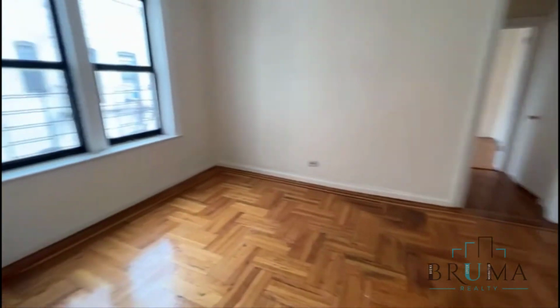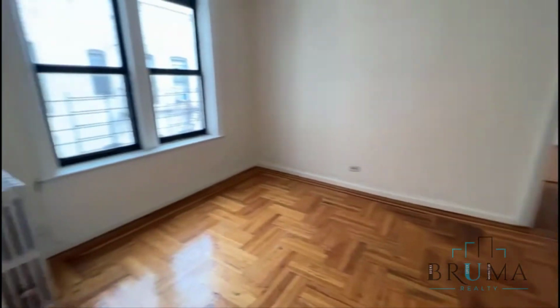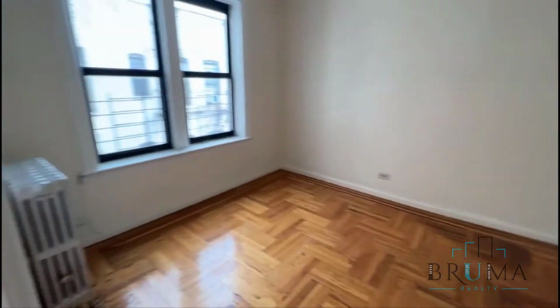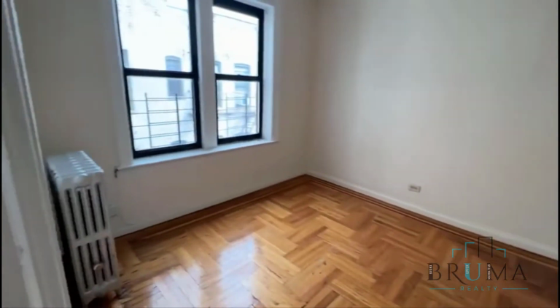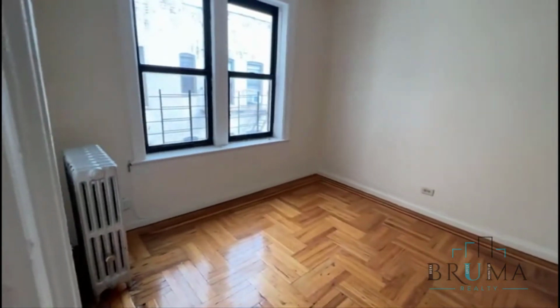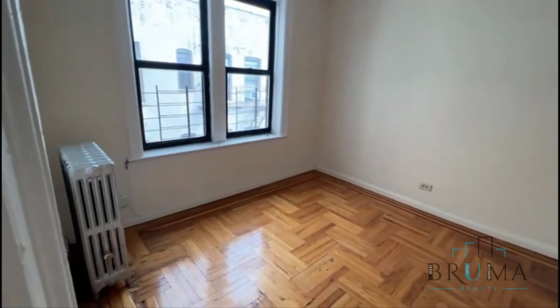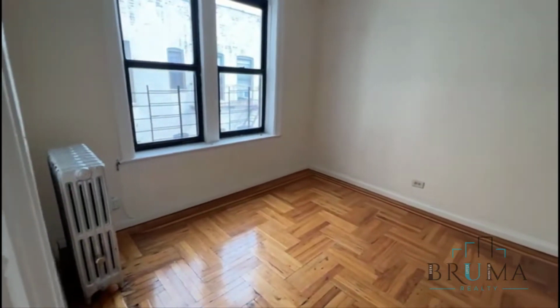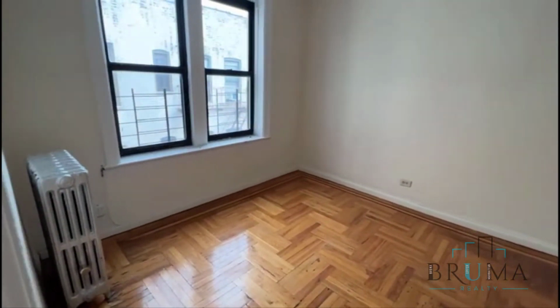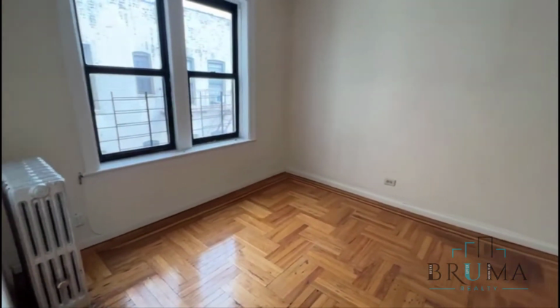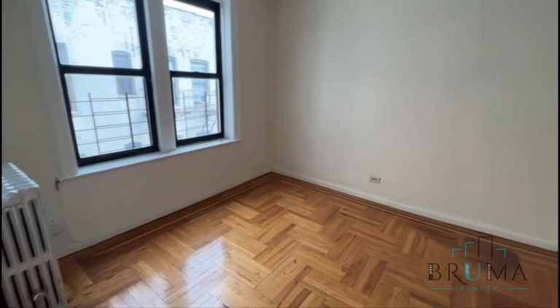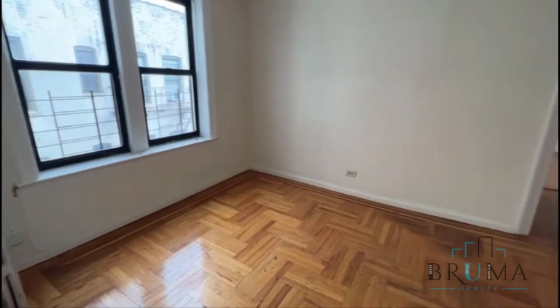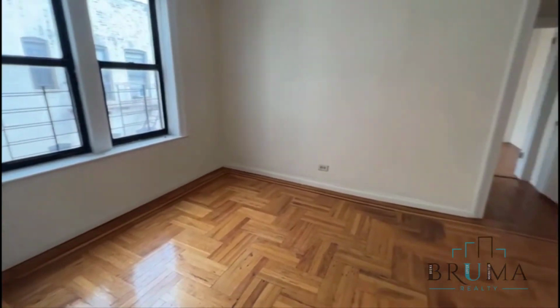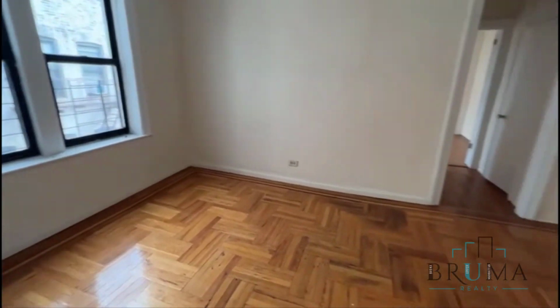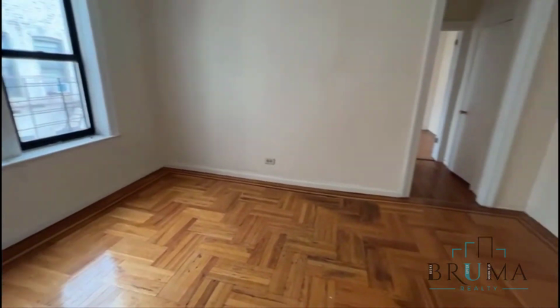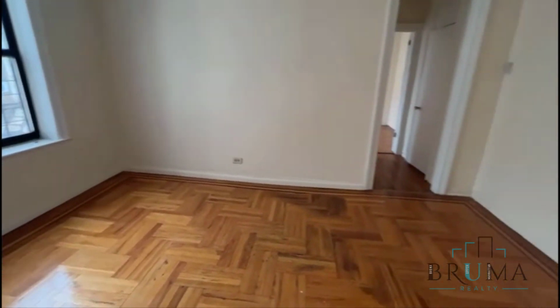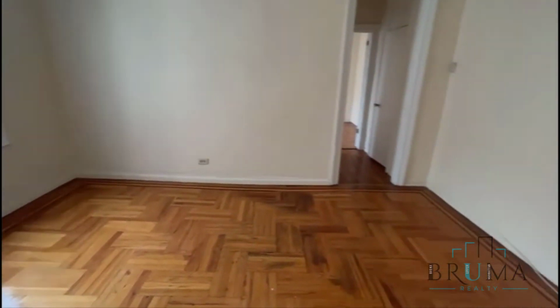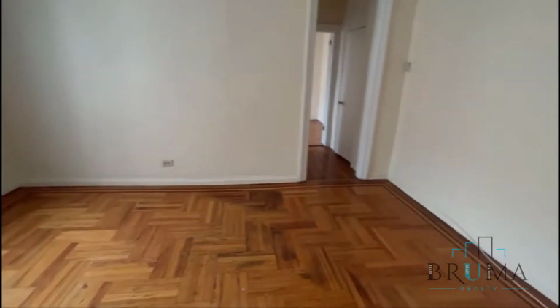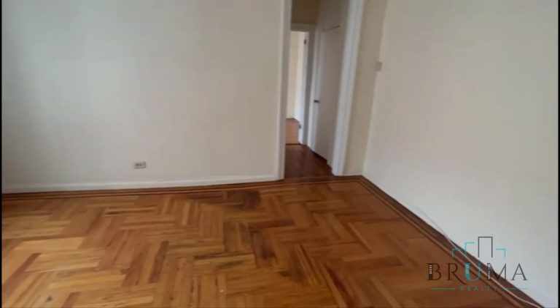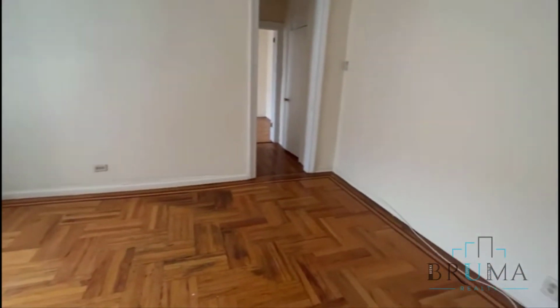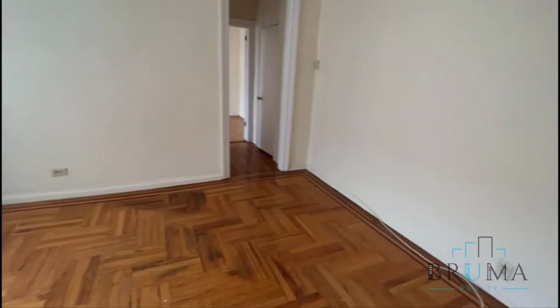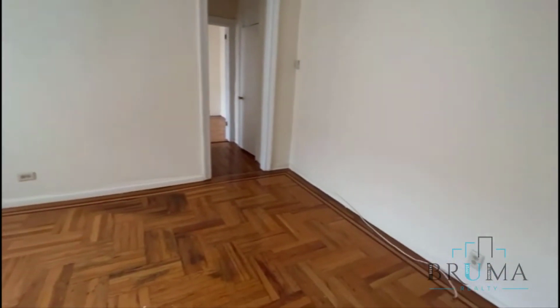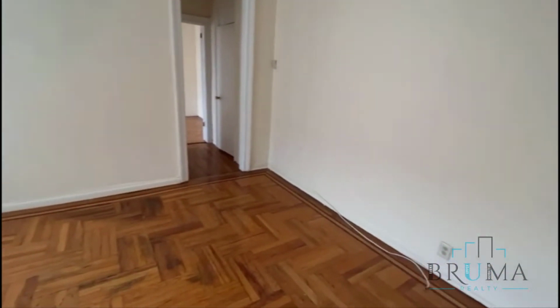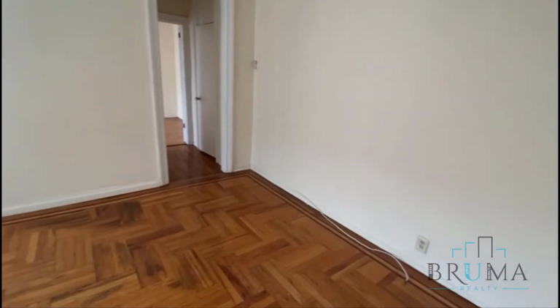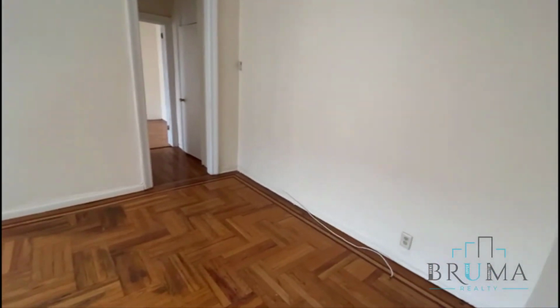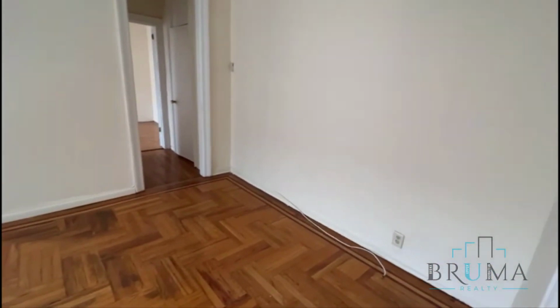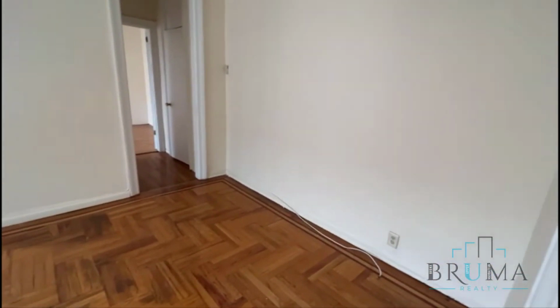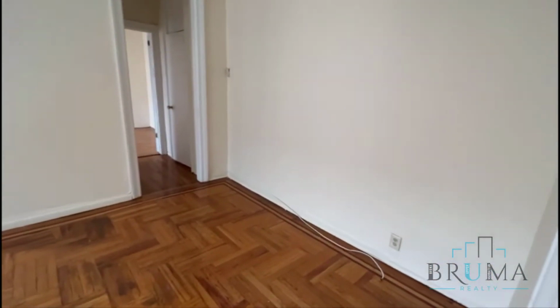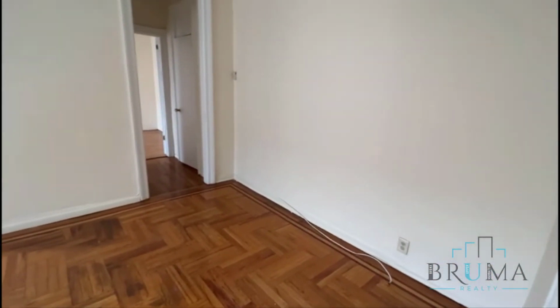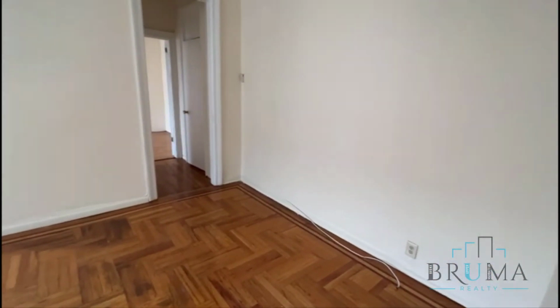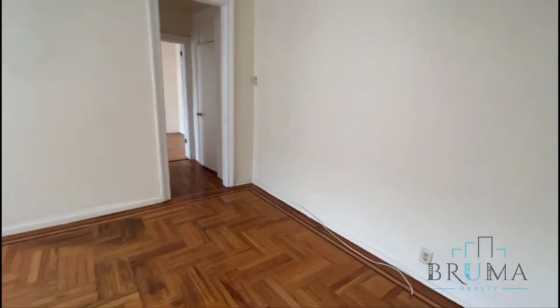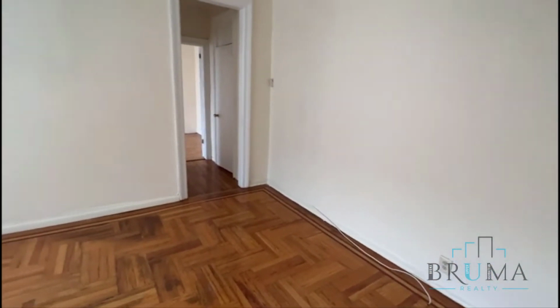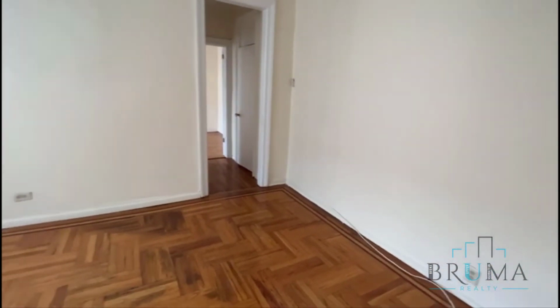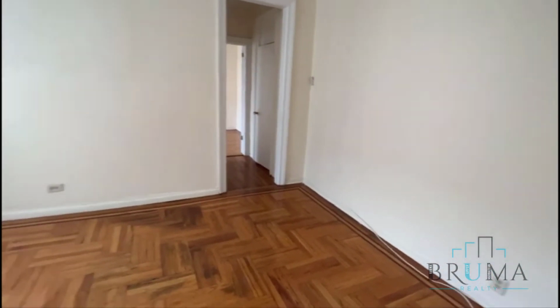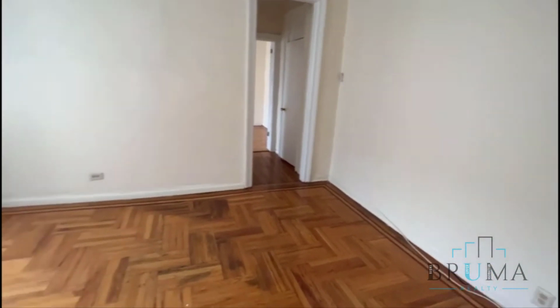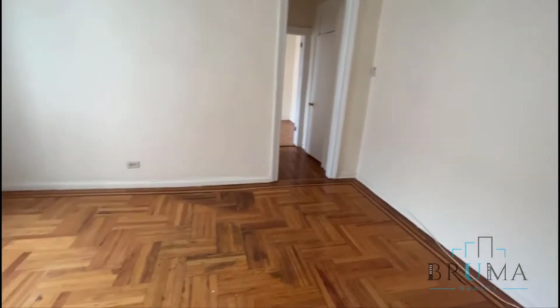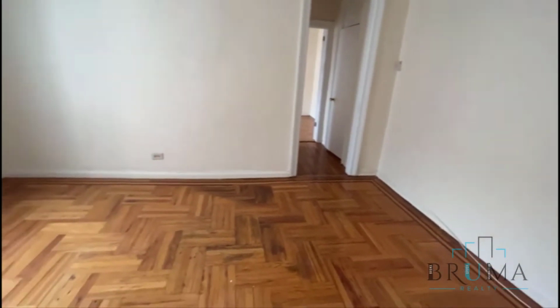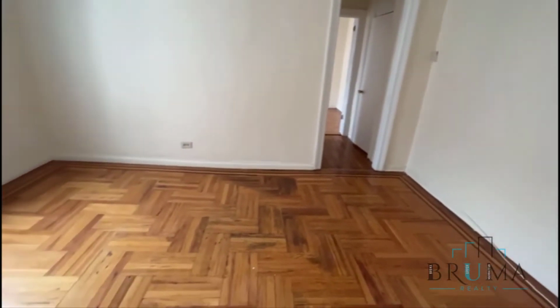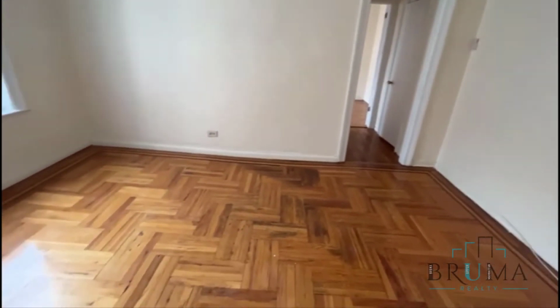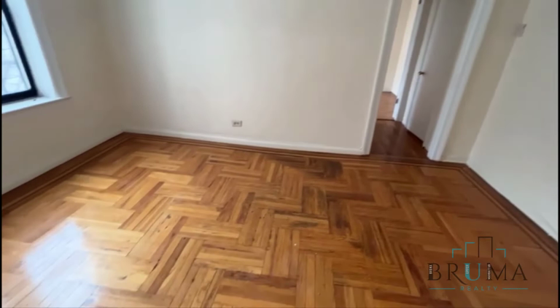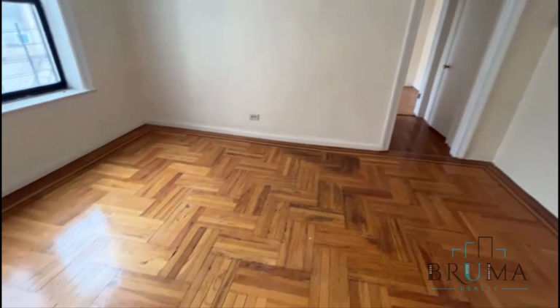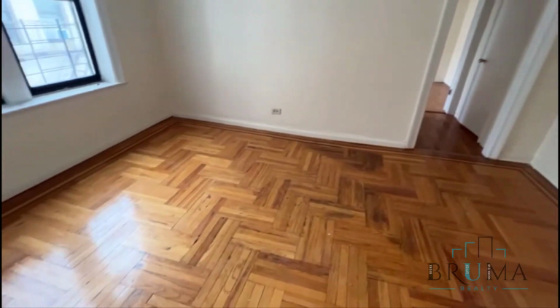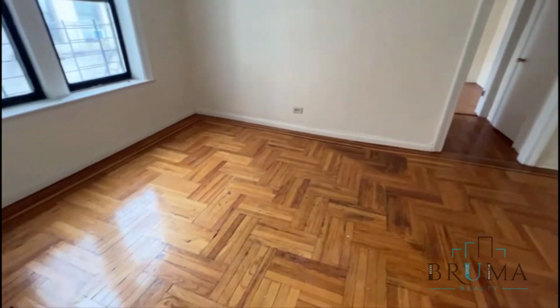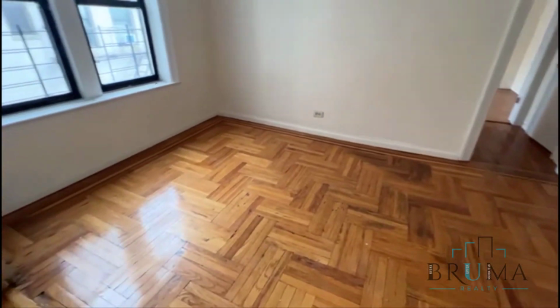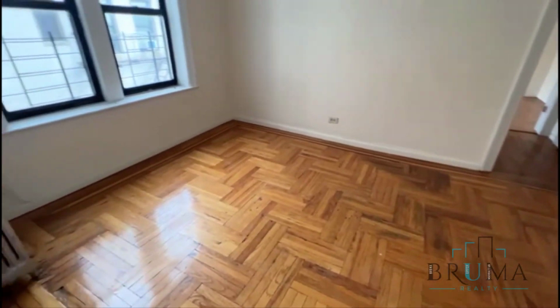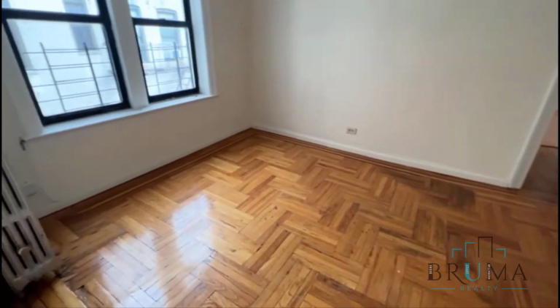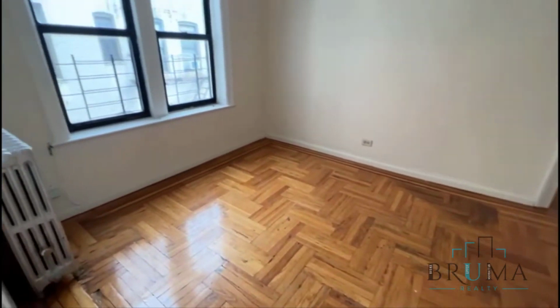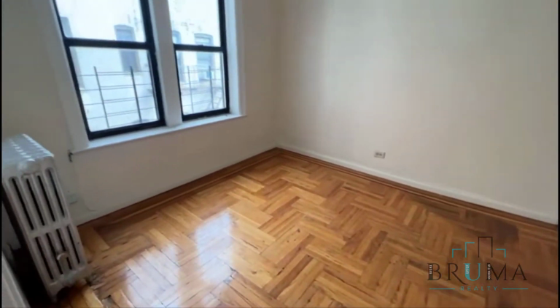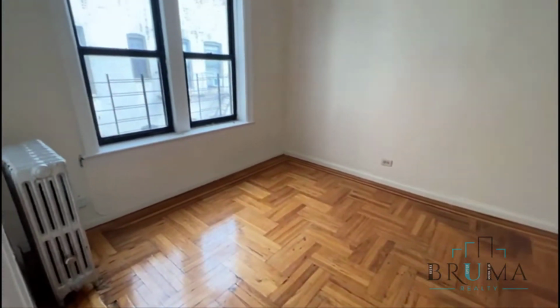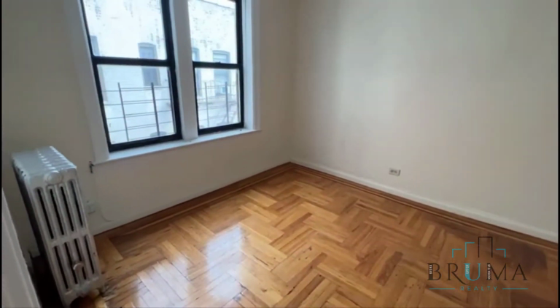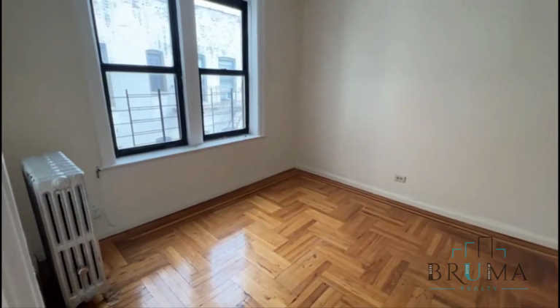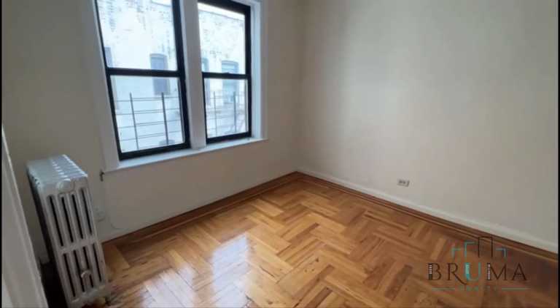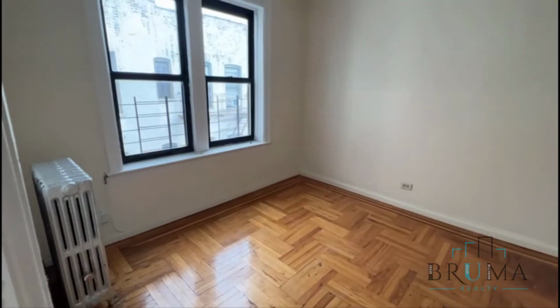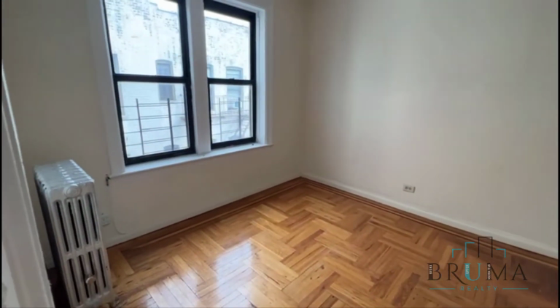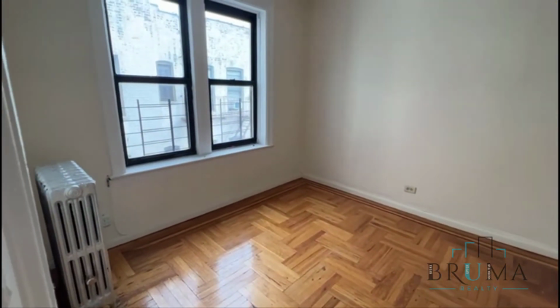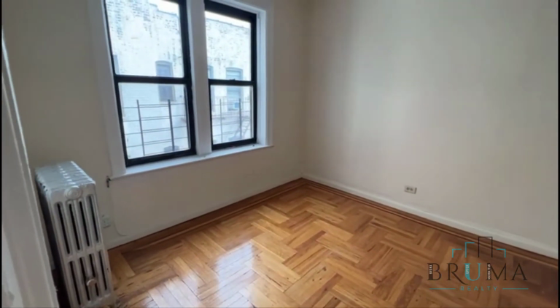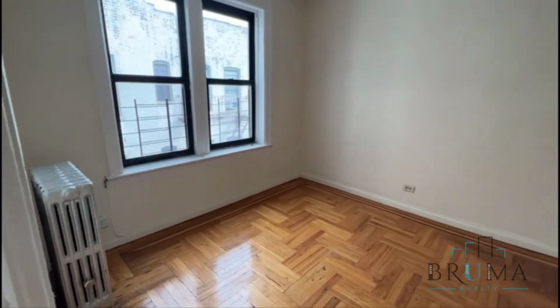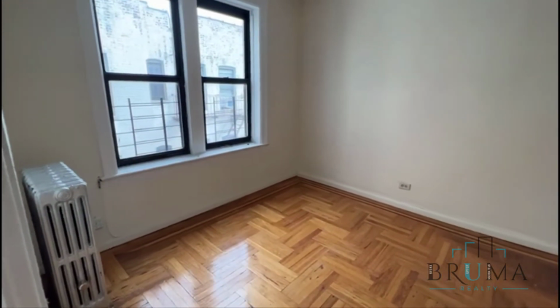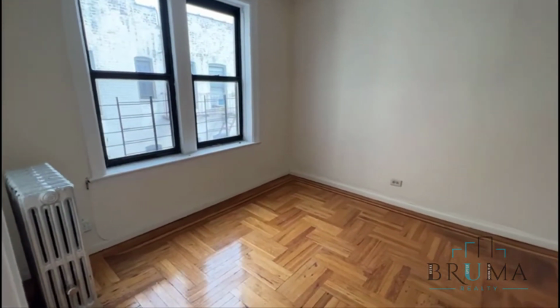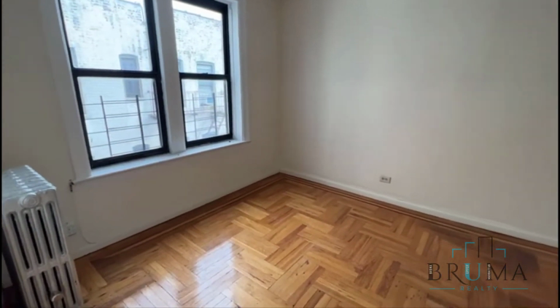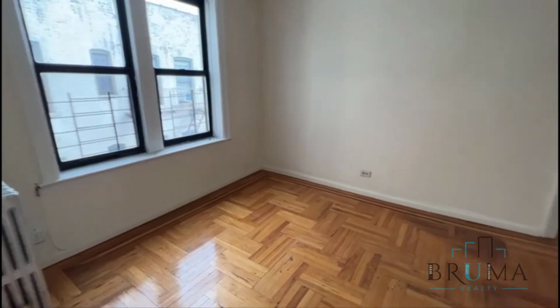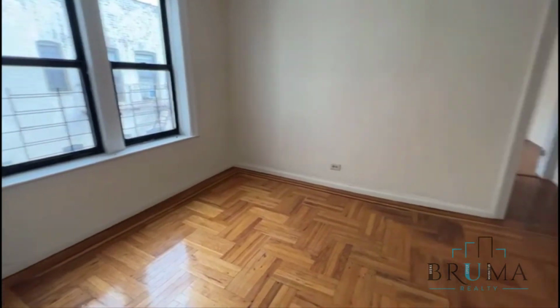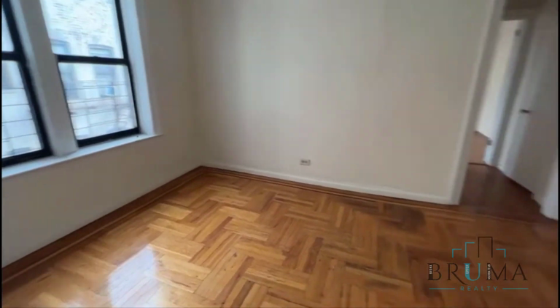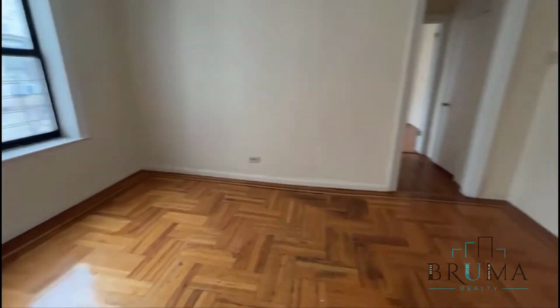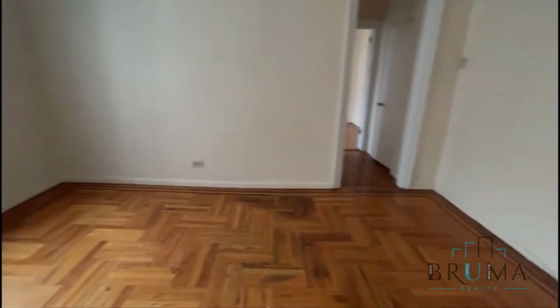Here you have the living room. Nice spacious living room, nice hardwood floors. It's very bright with two windows.